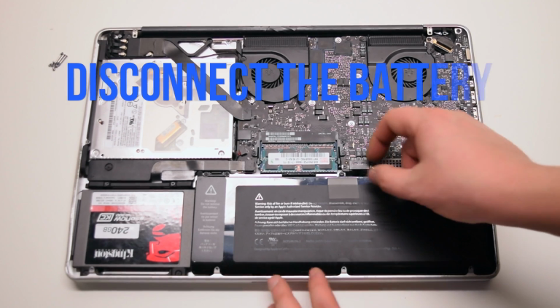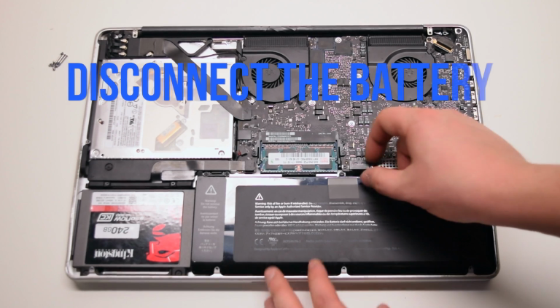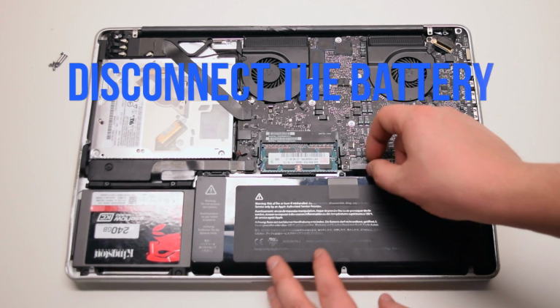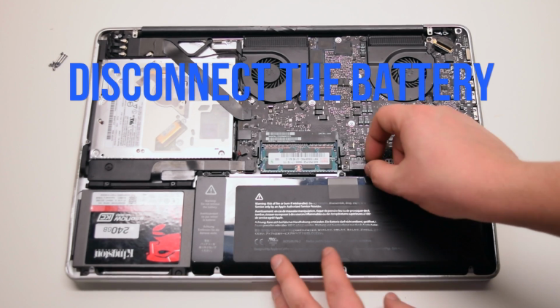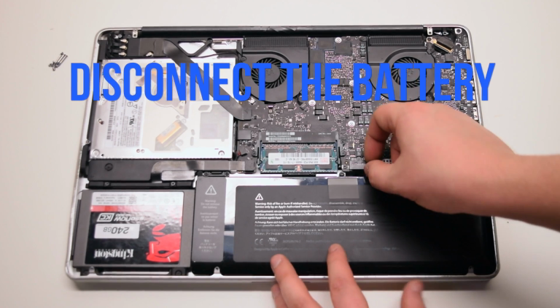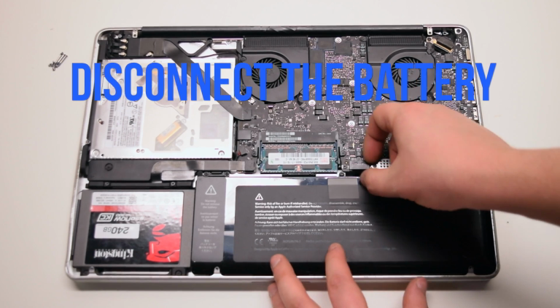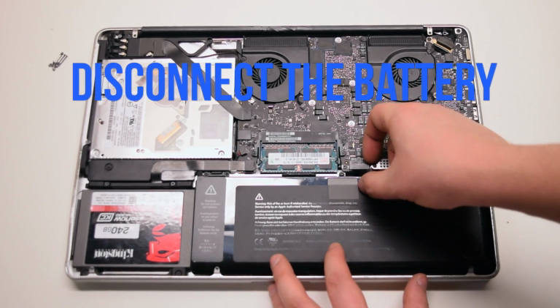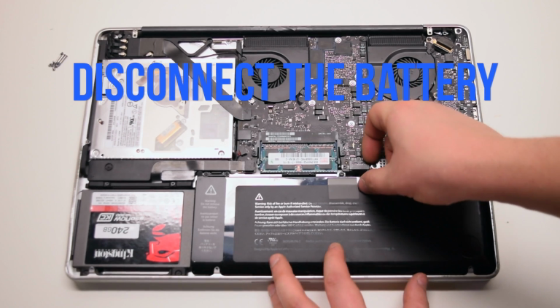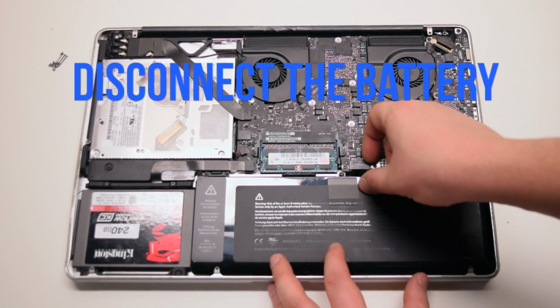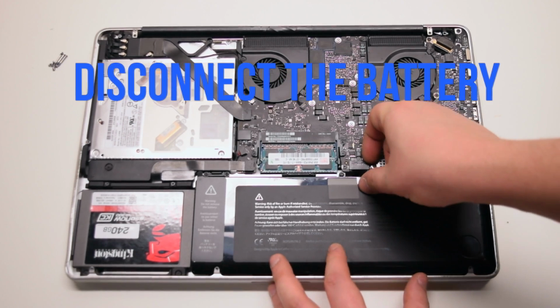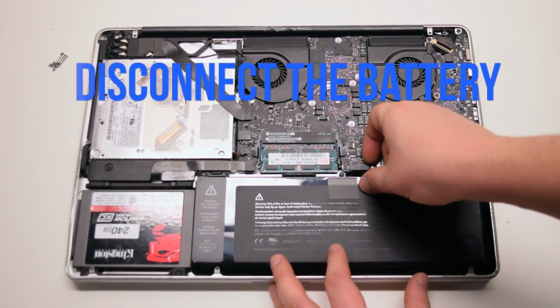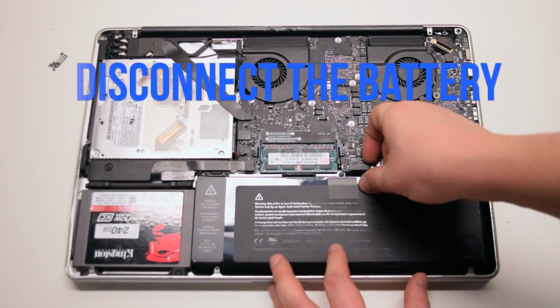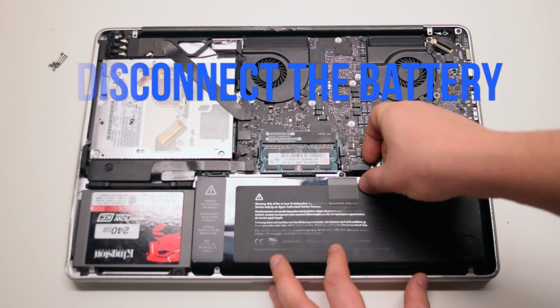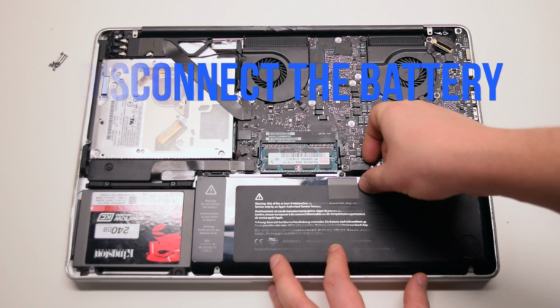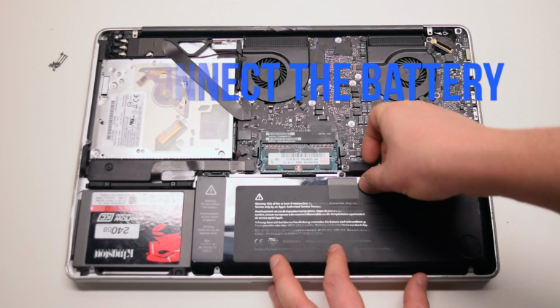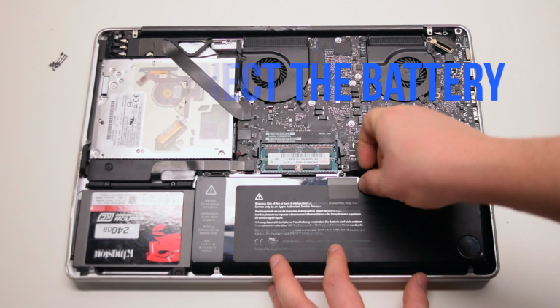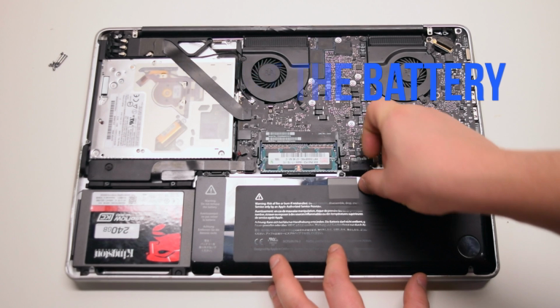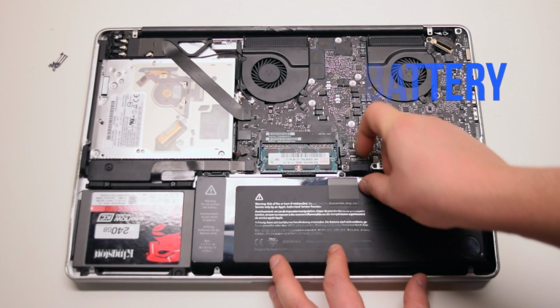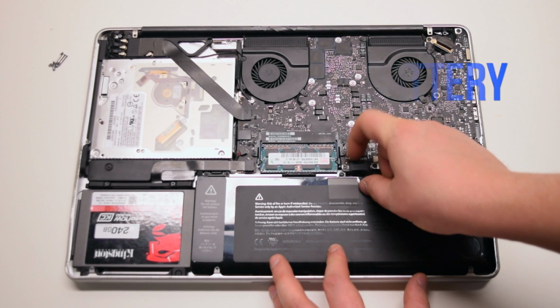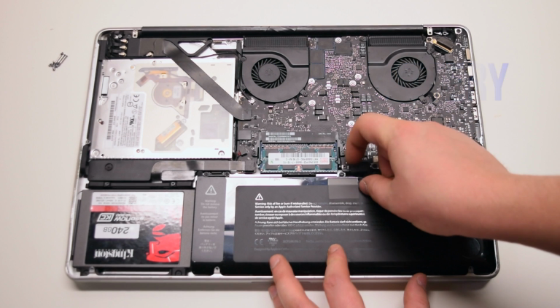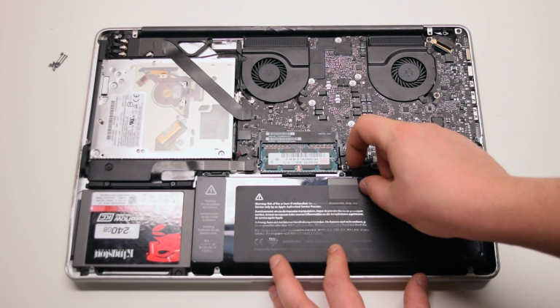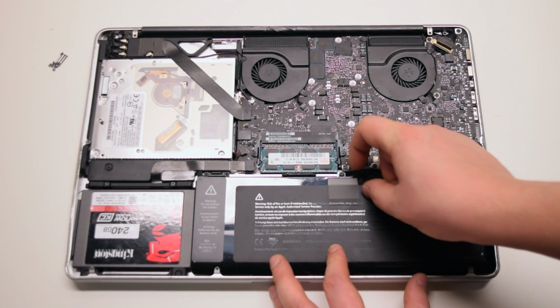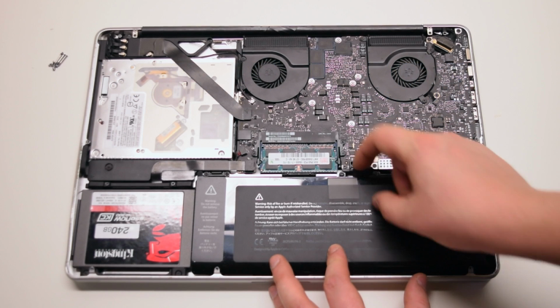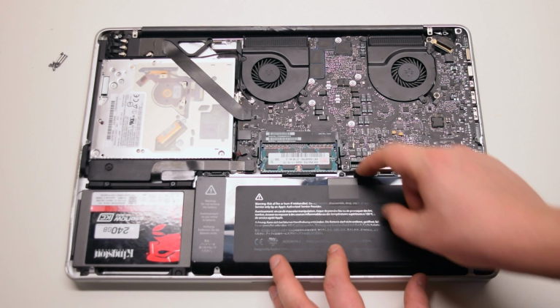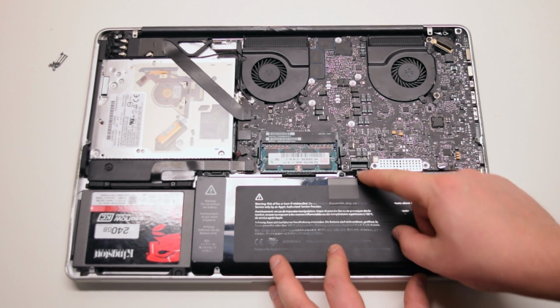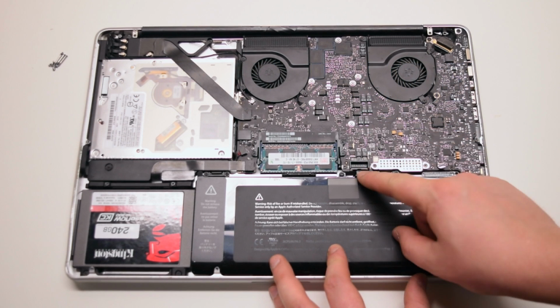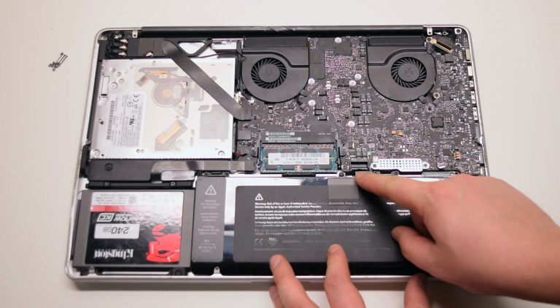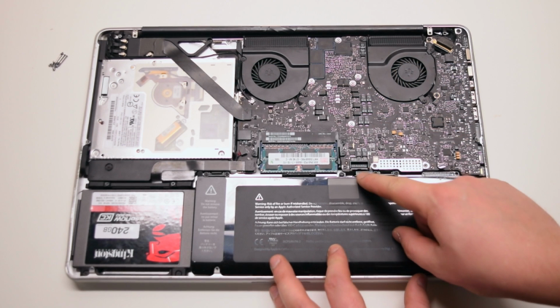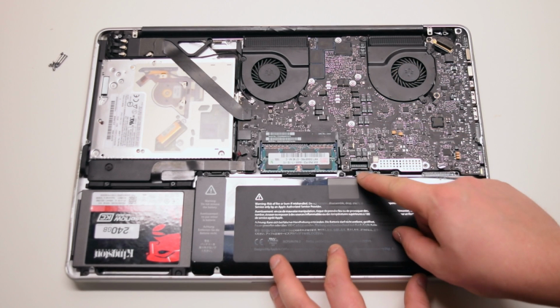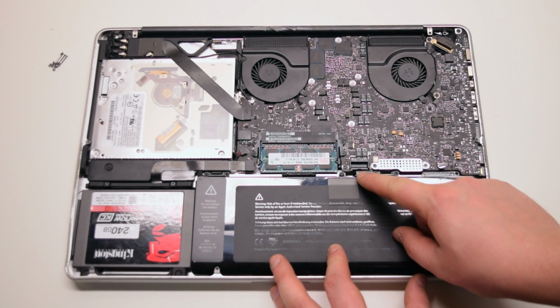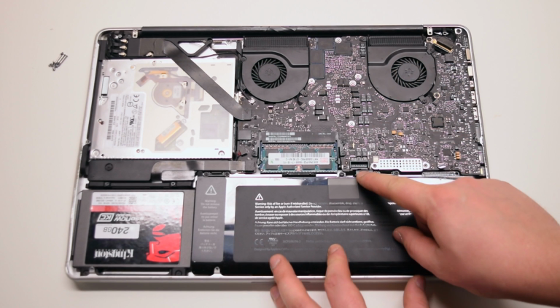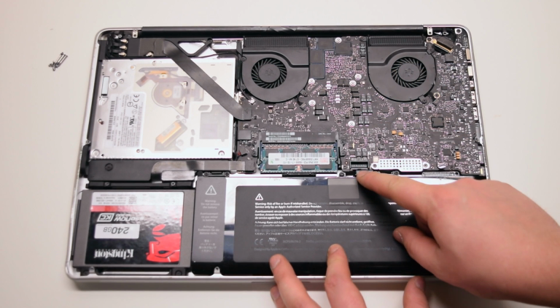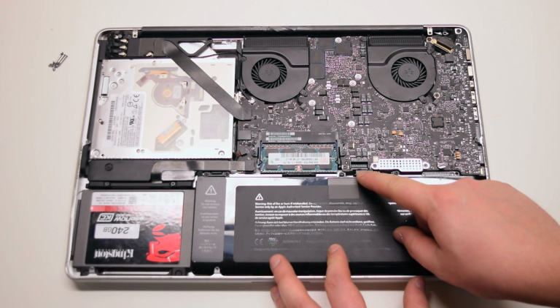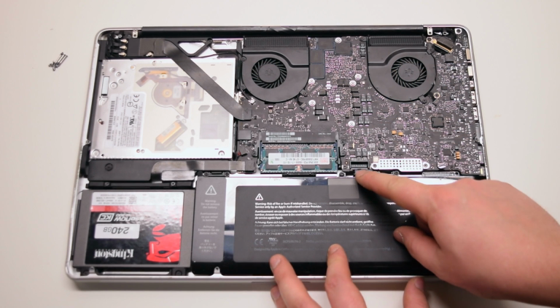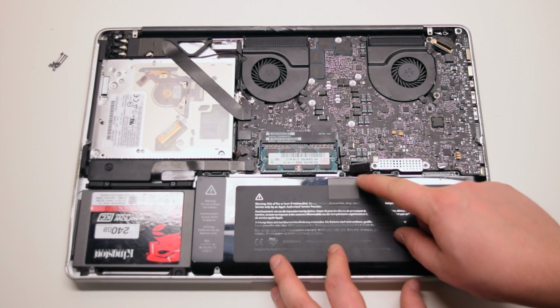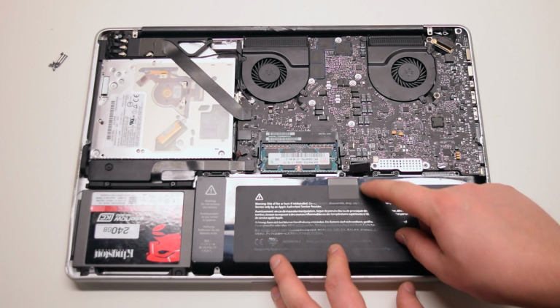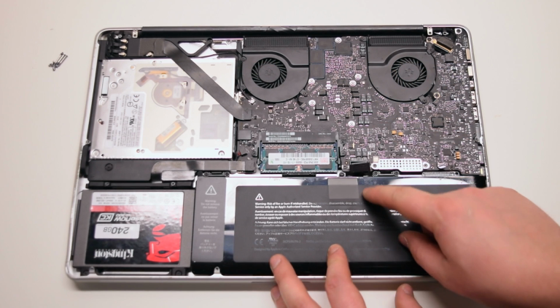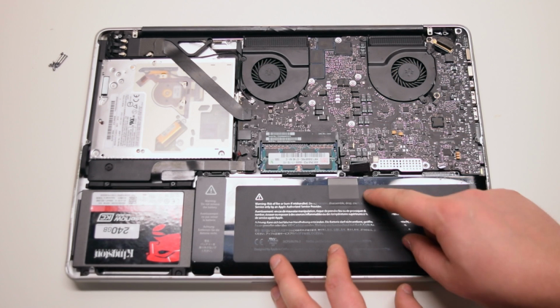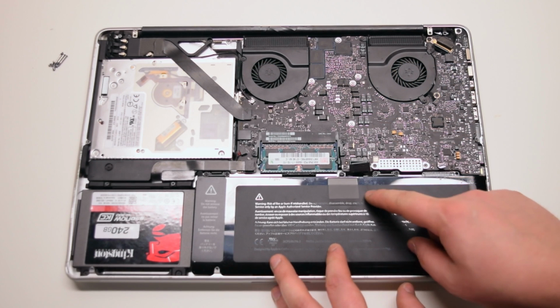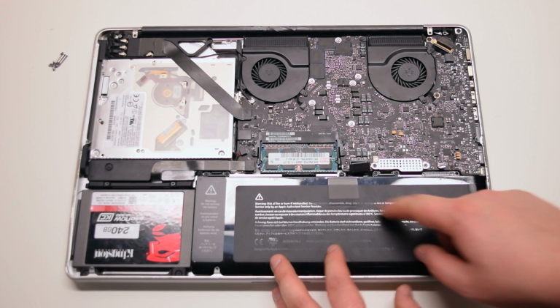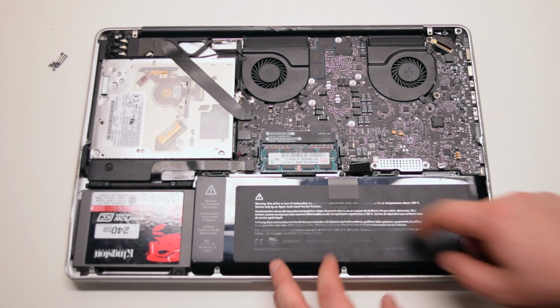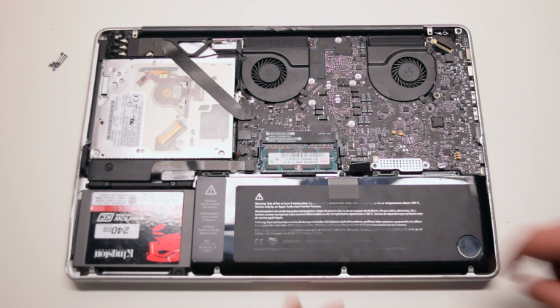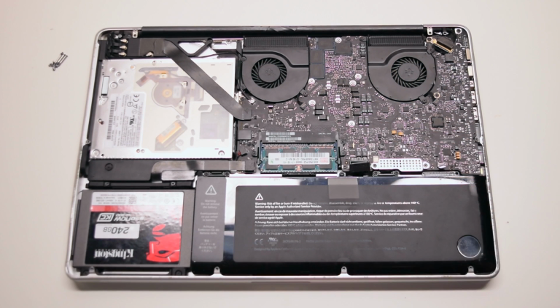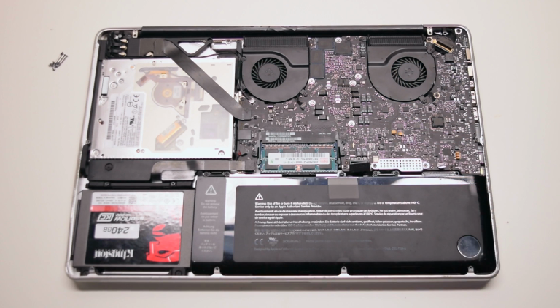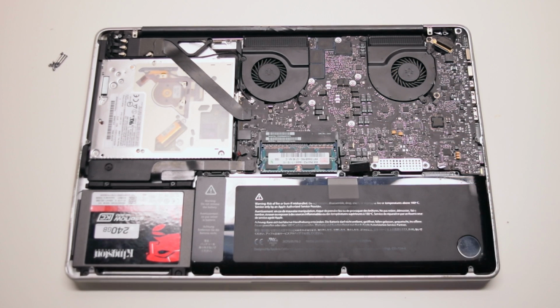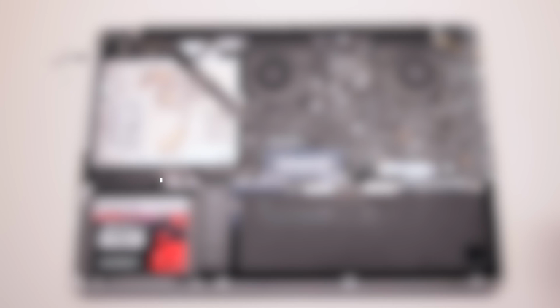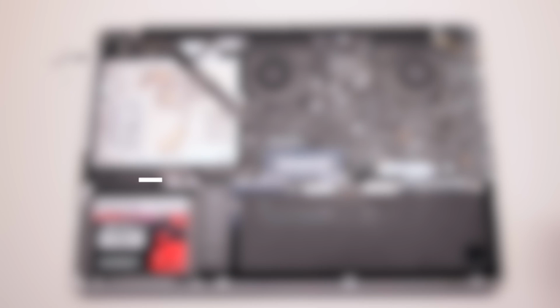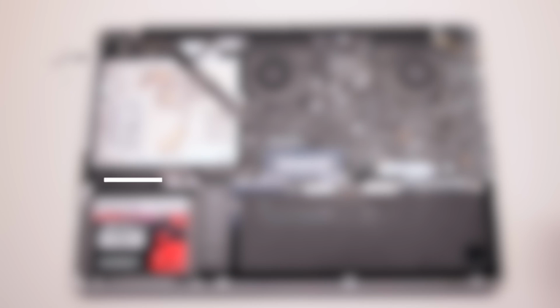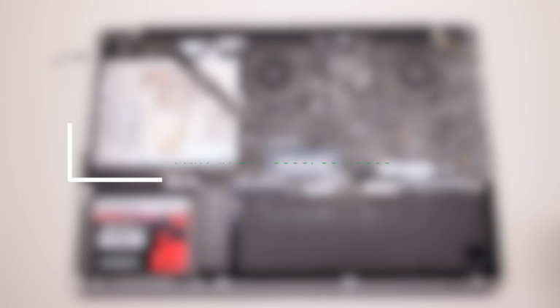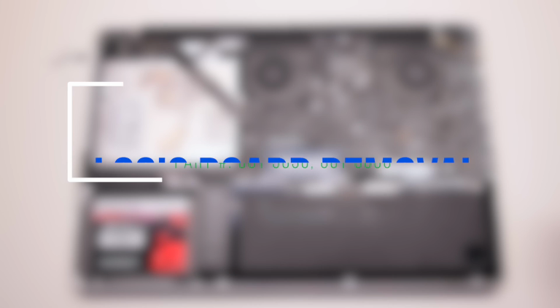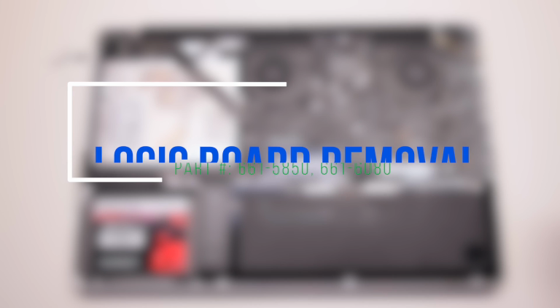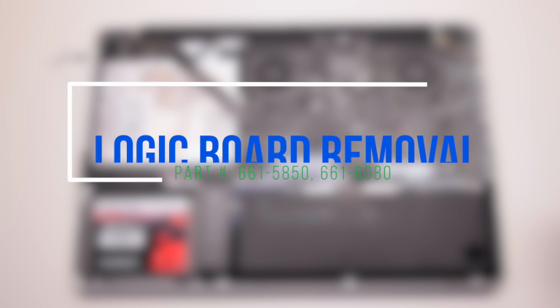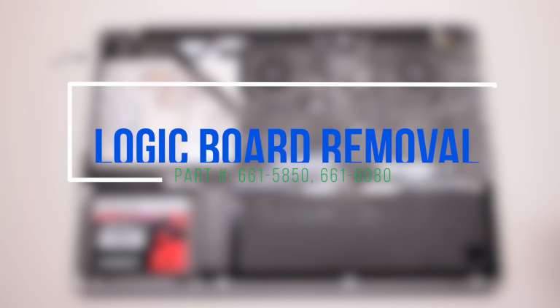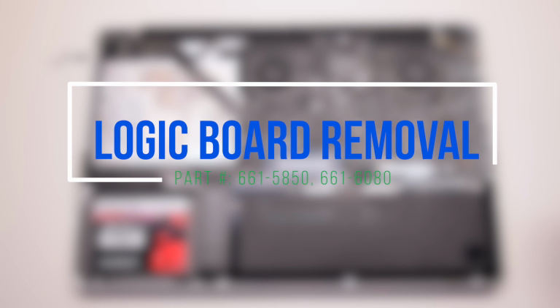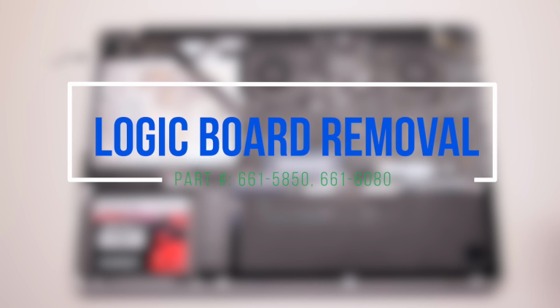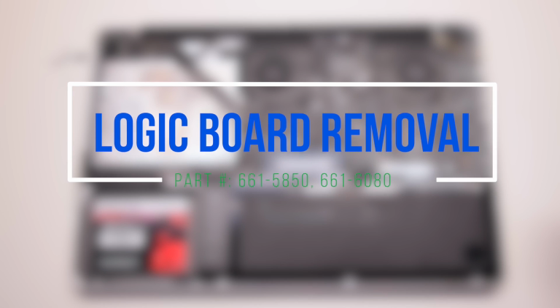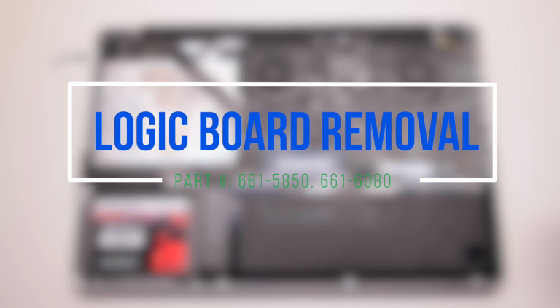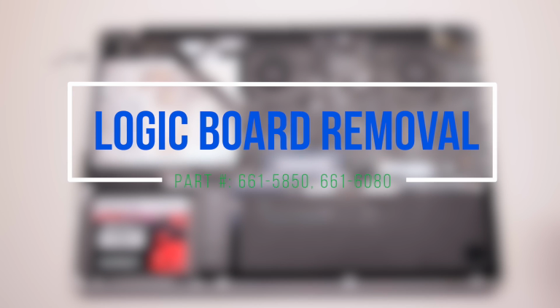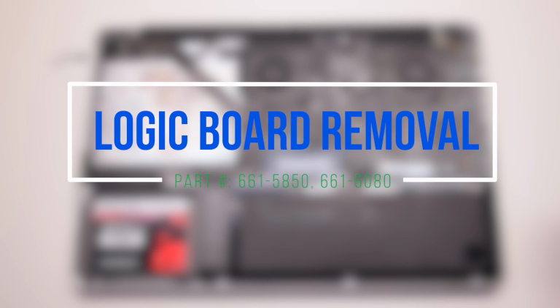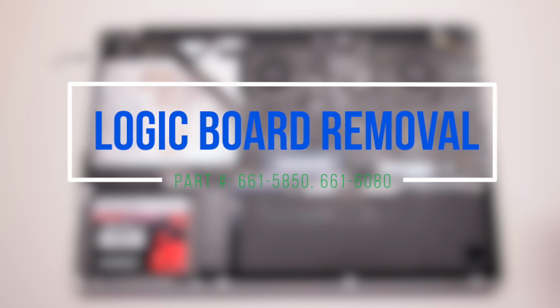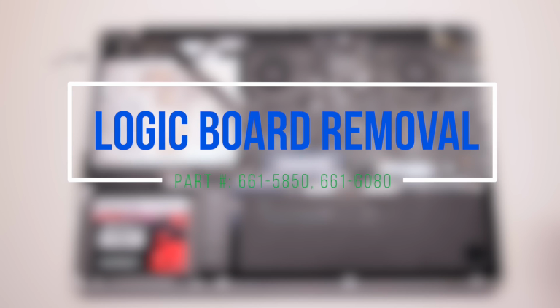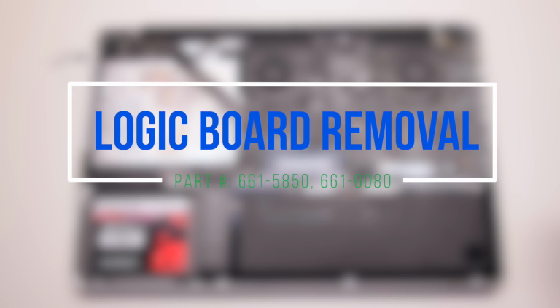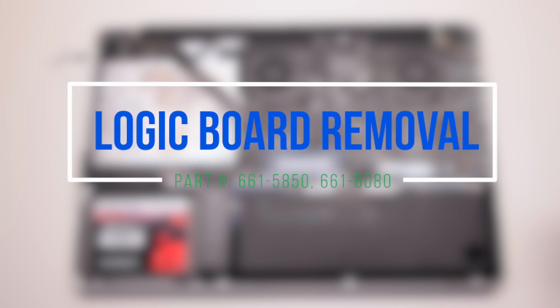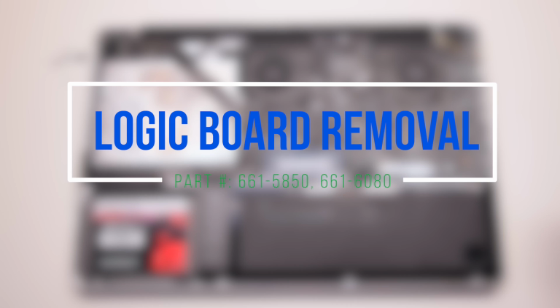Disconnect the battery before we begin. Logic board removal.